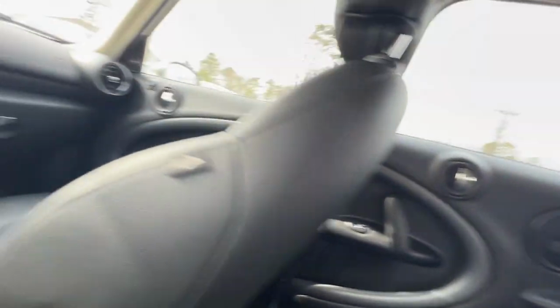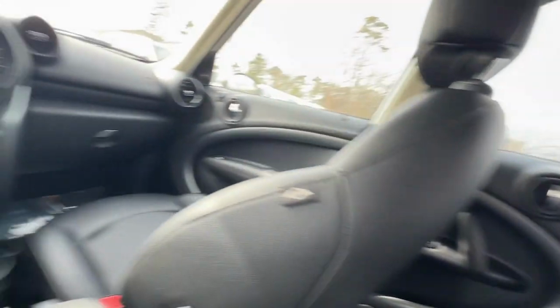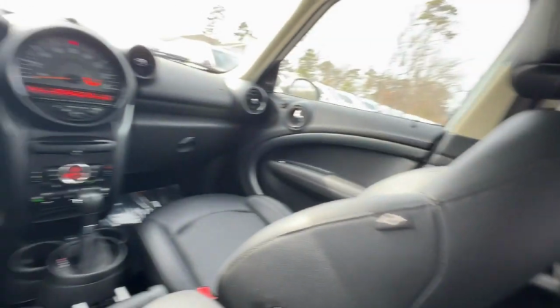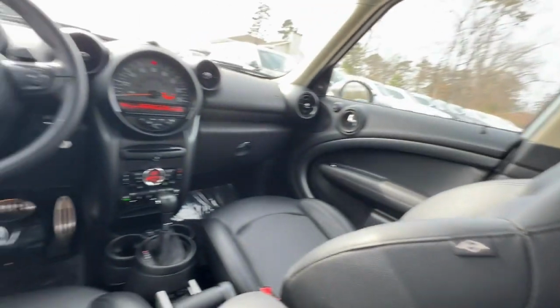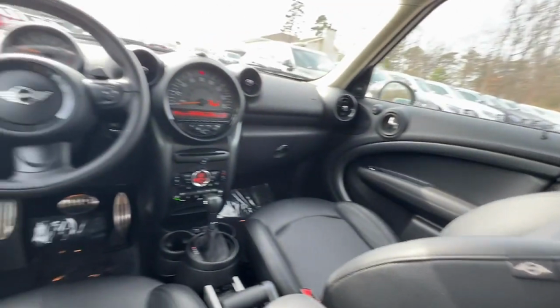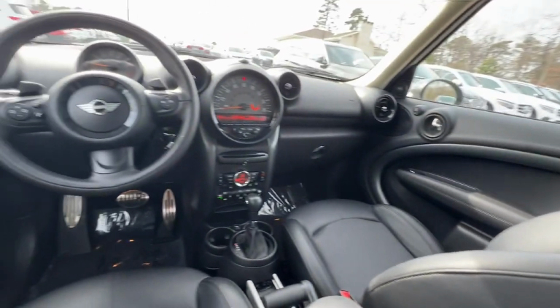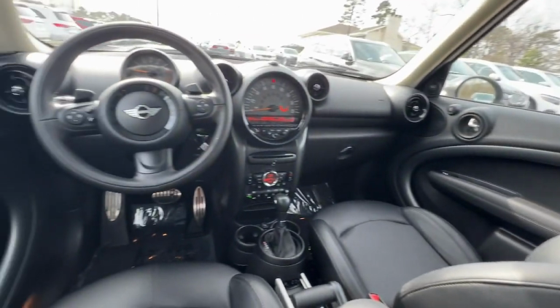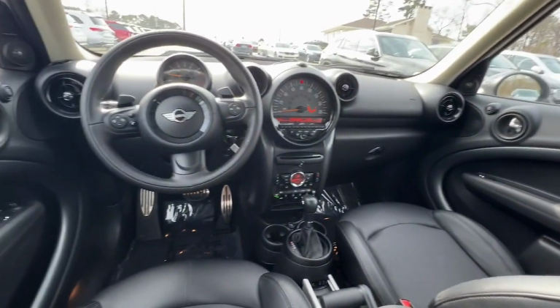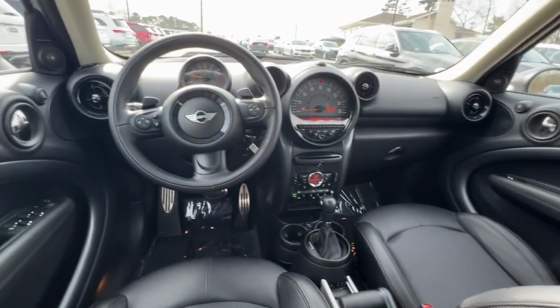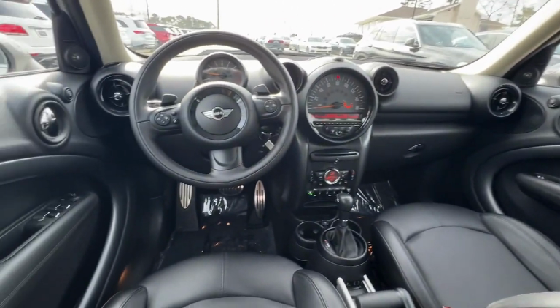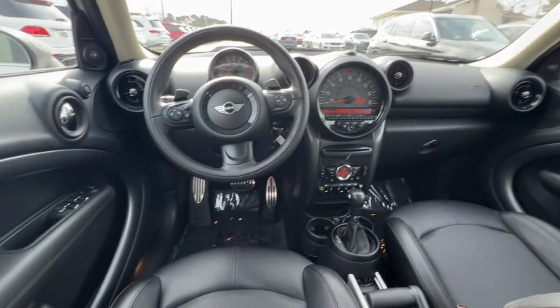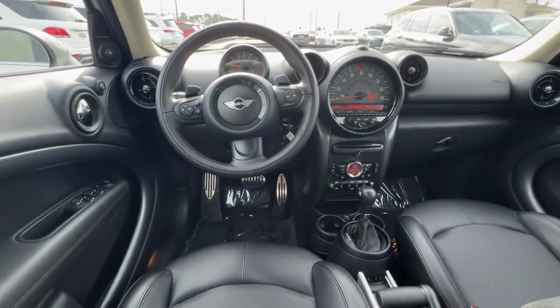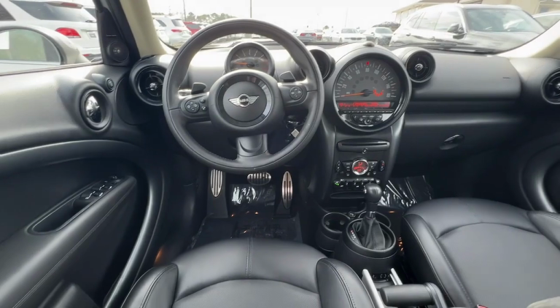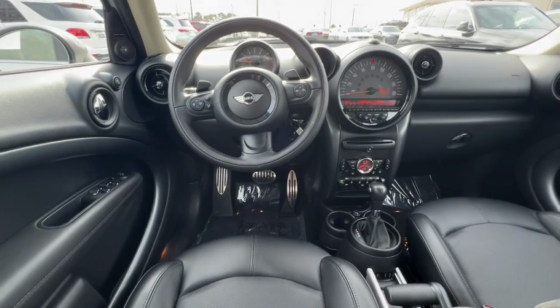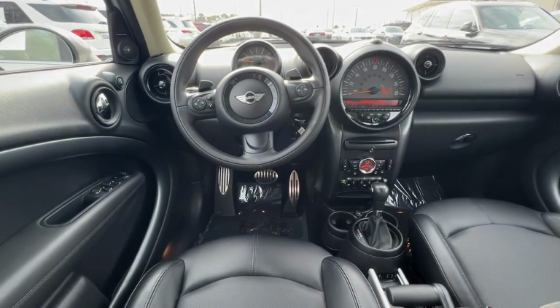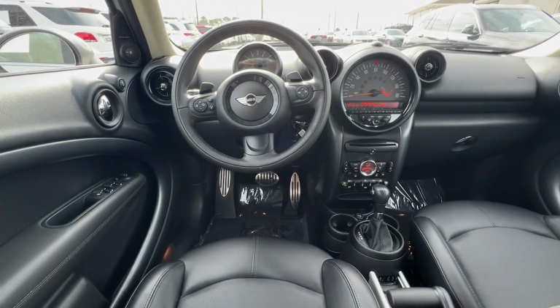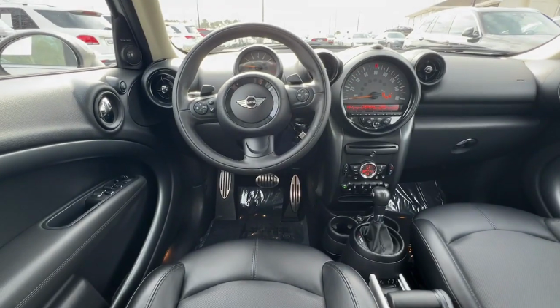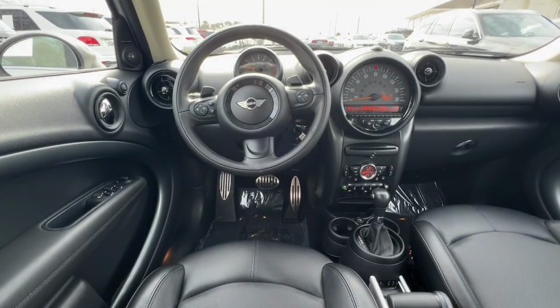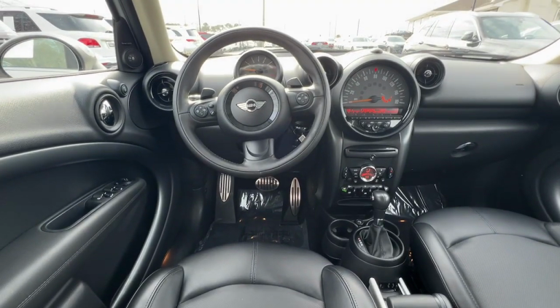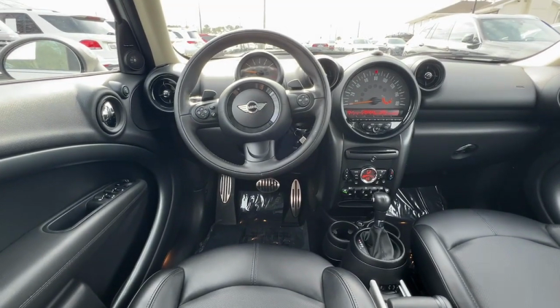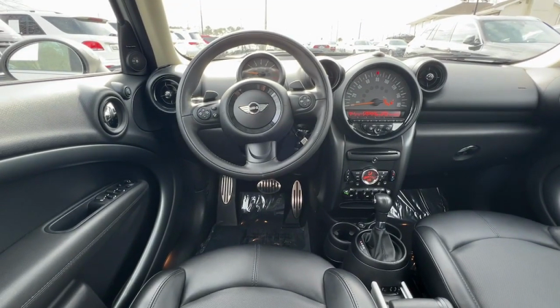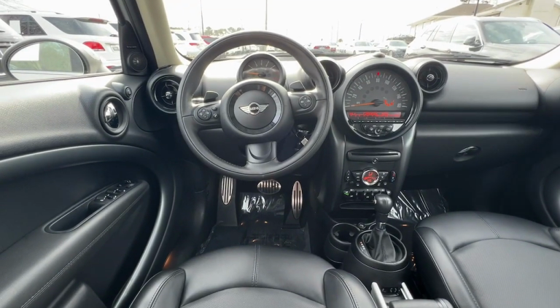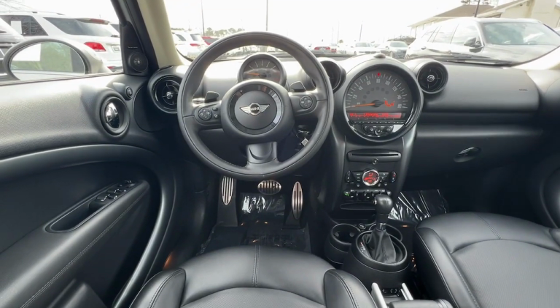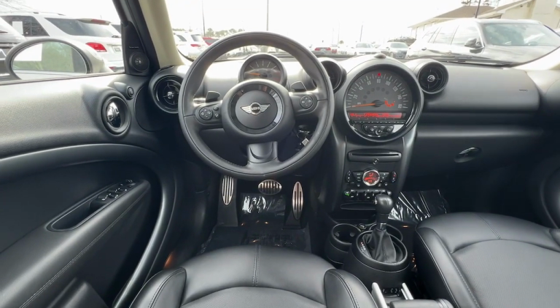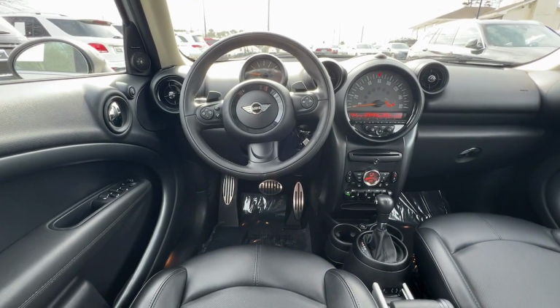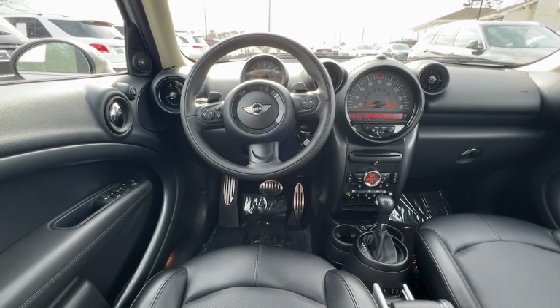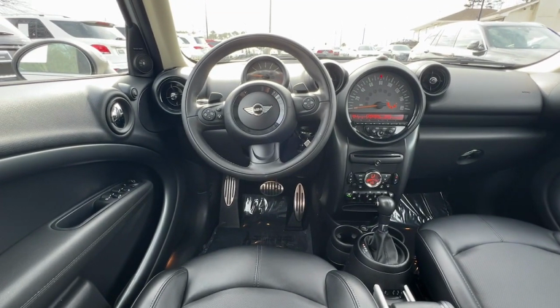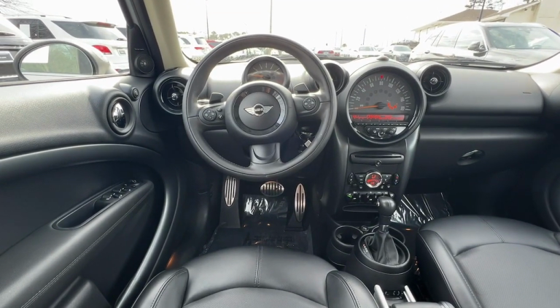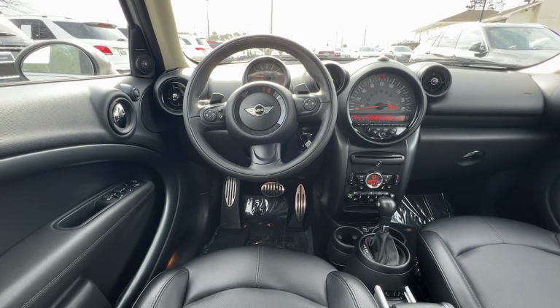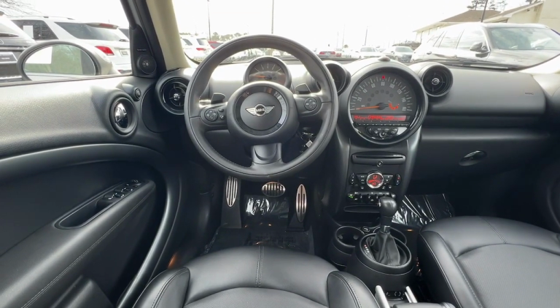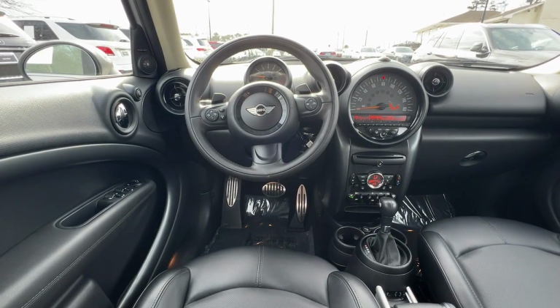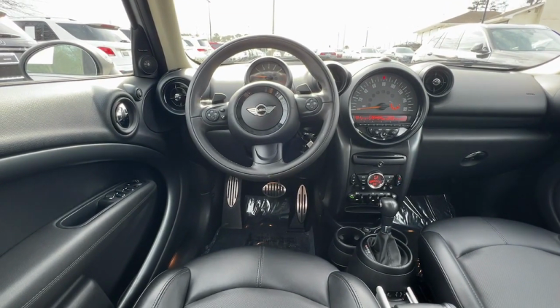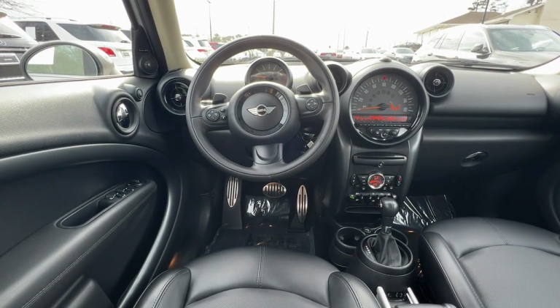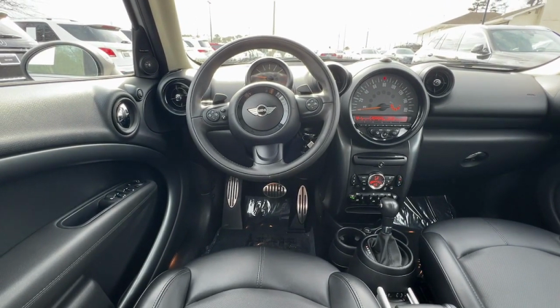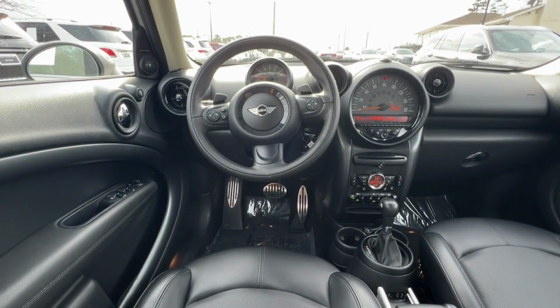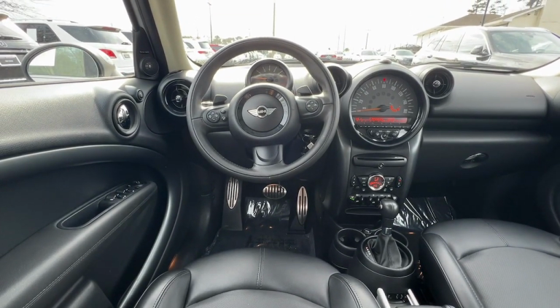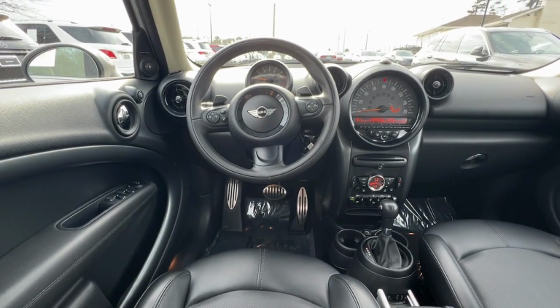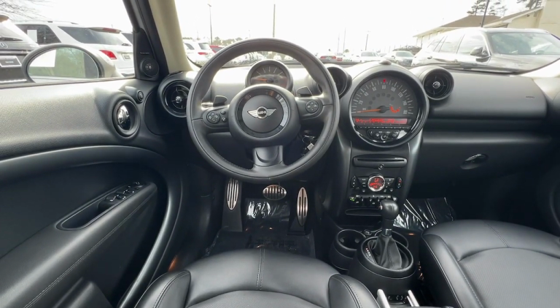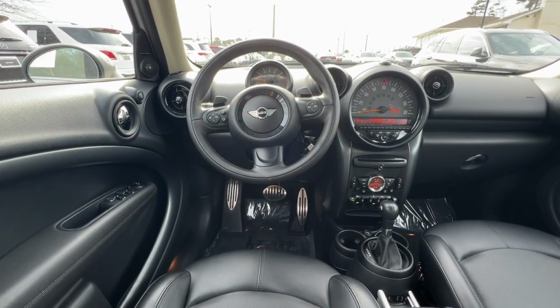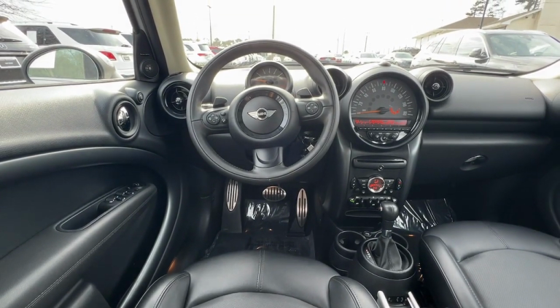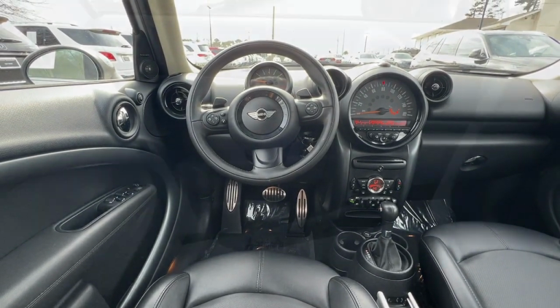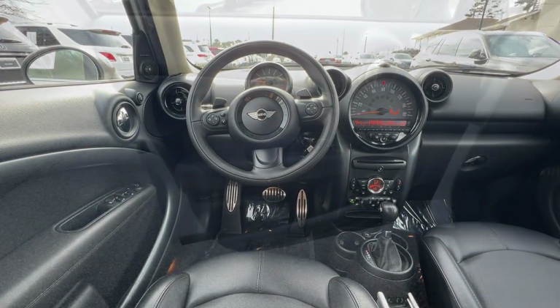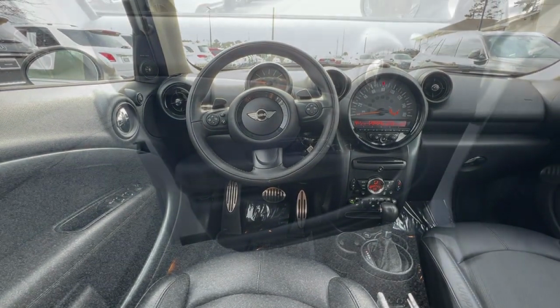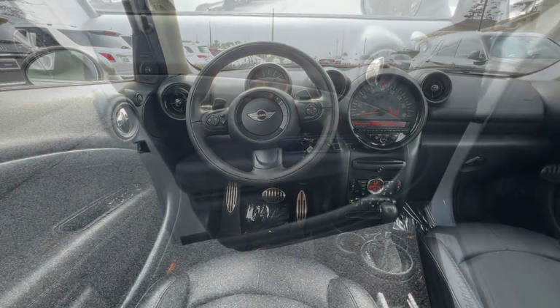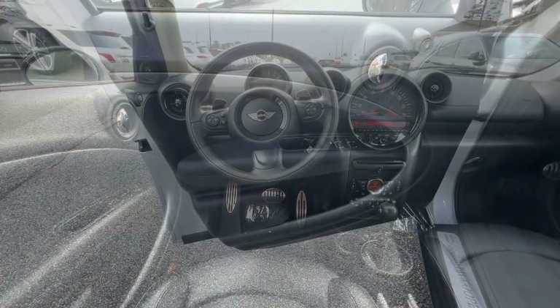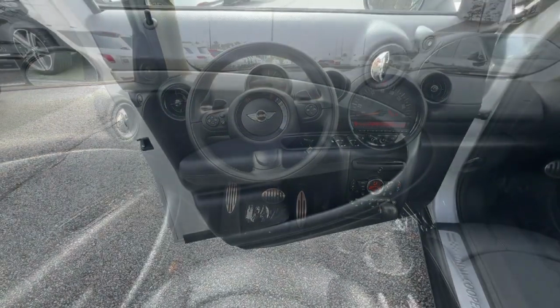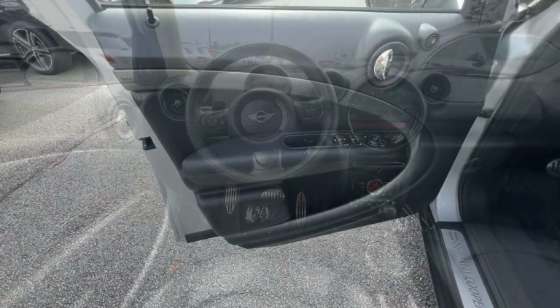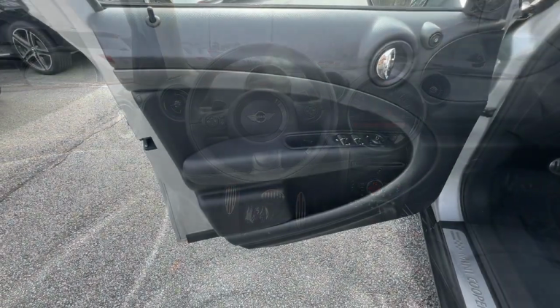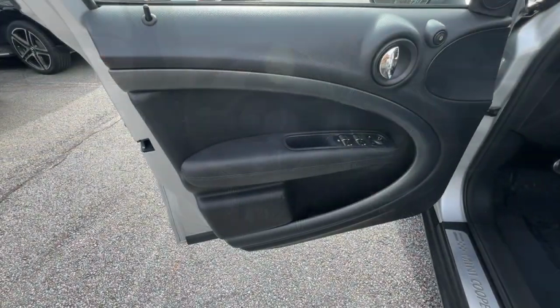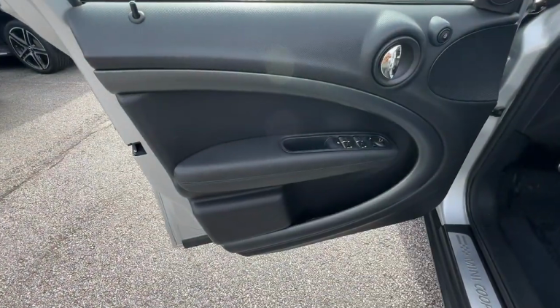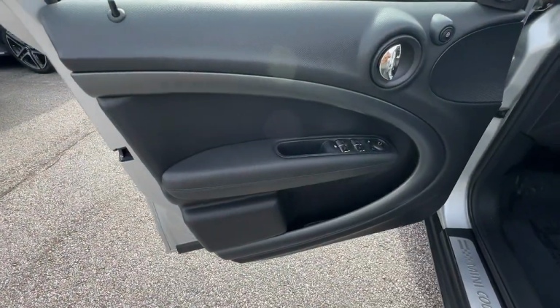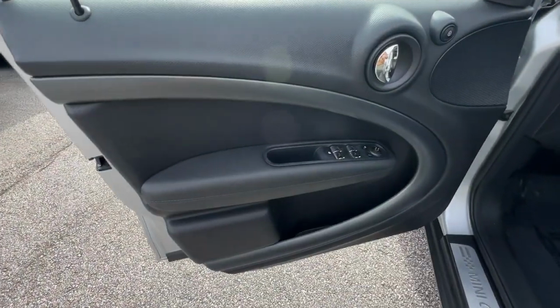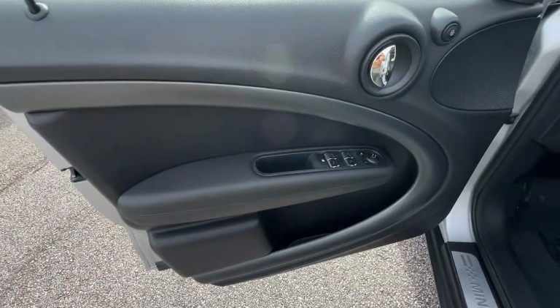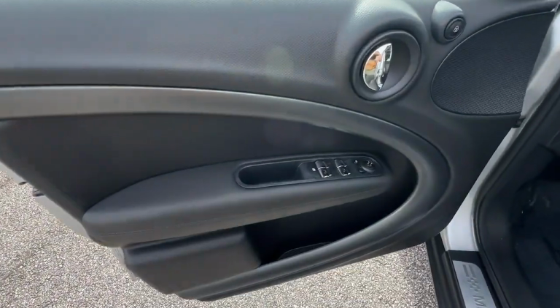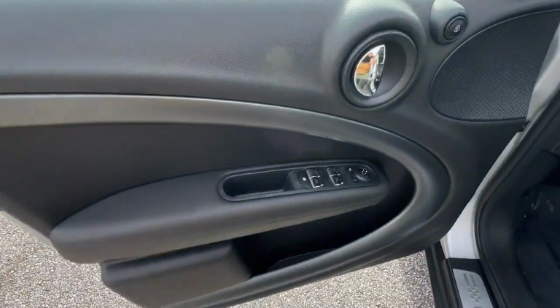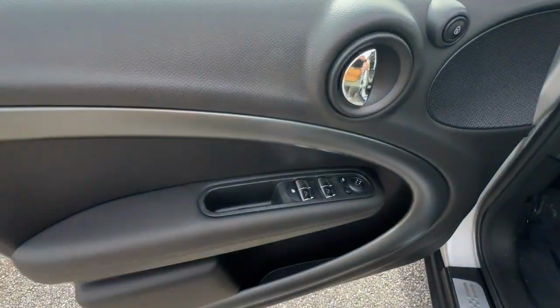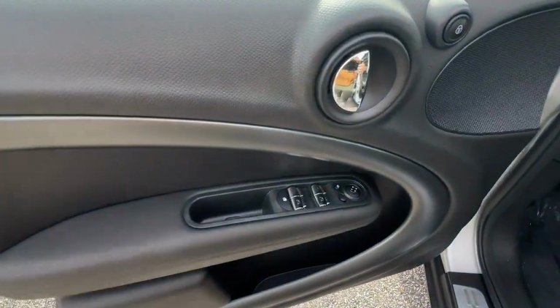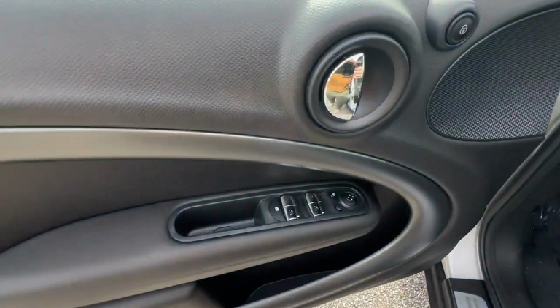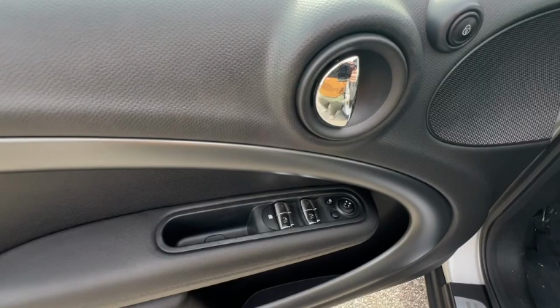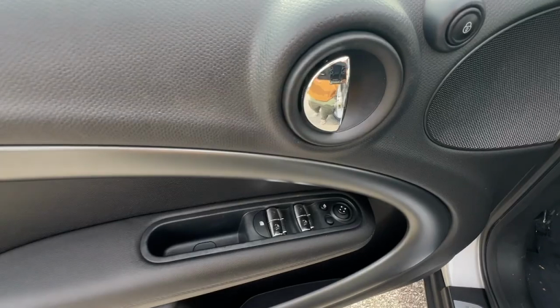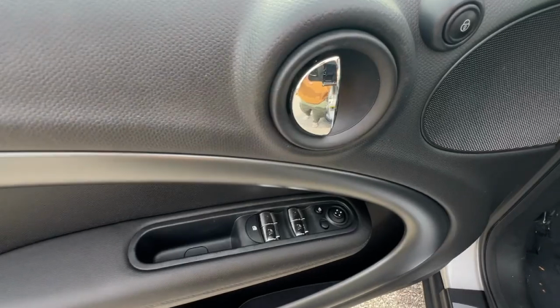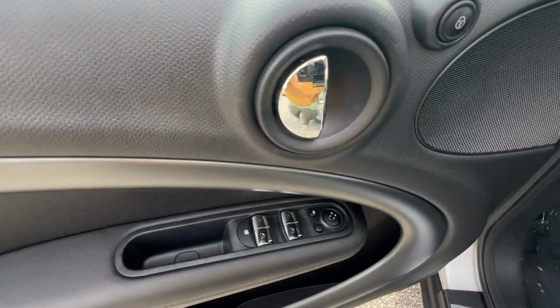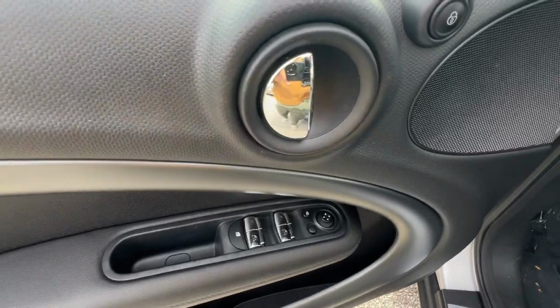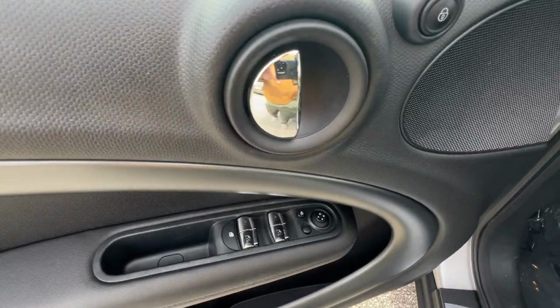iPod and MP3 input, heated front seat, electronic stability control, and steering wheel audio controls.